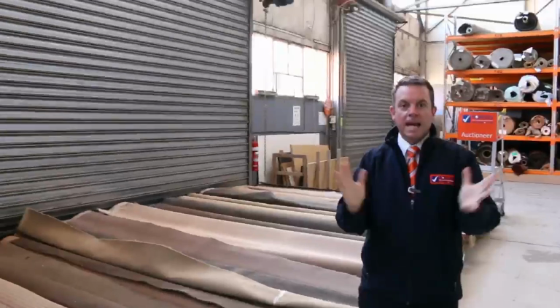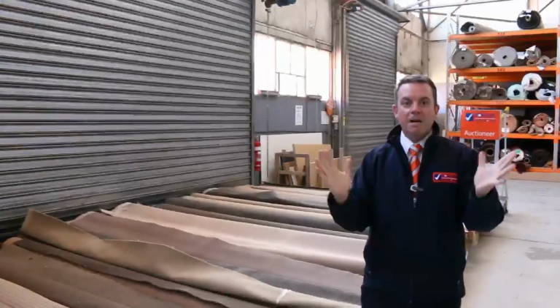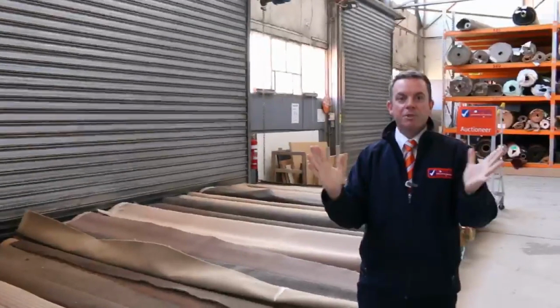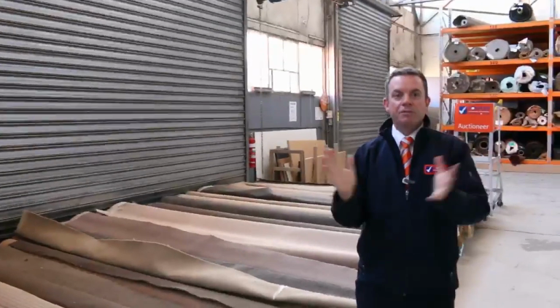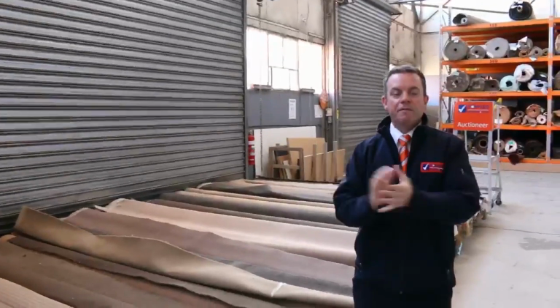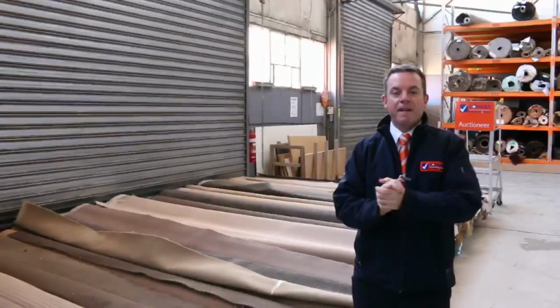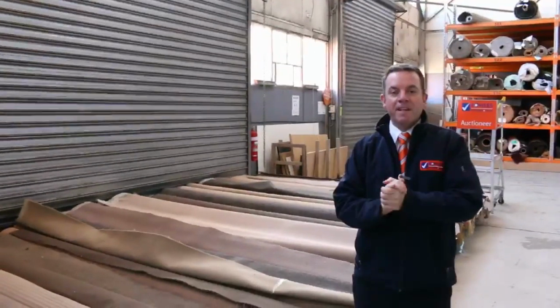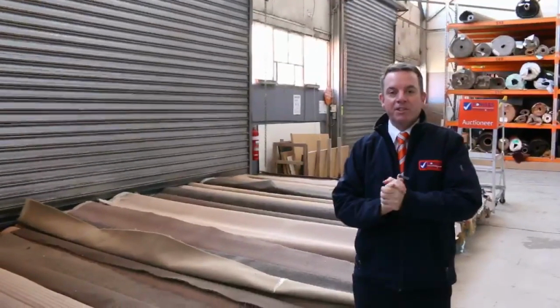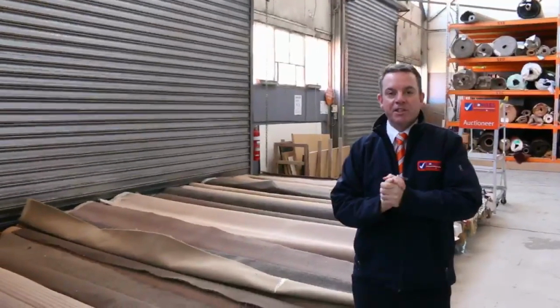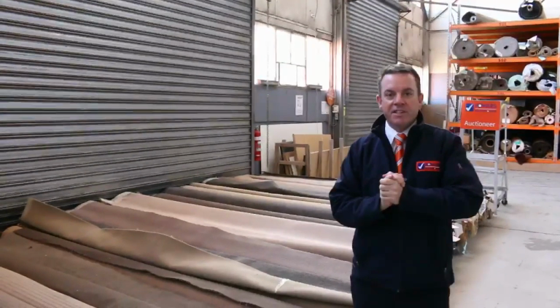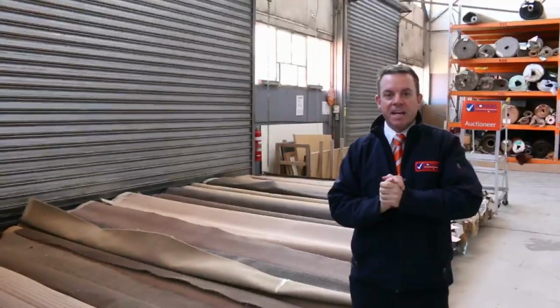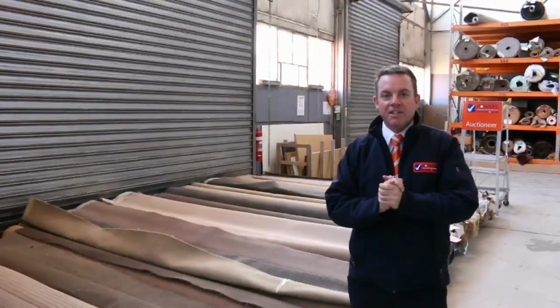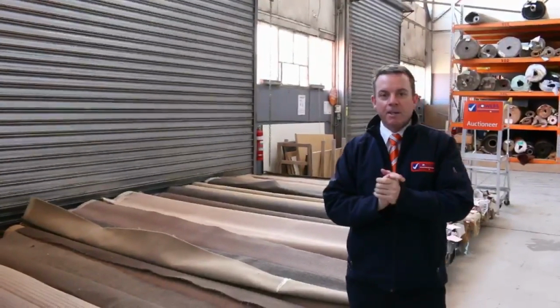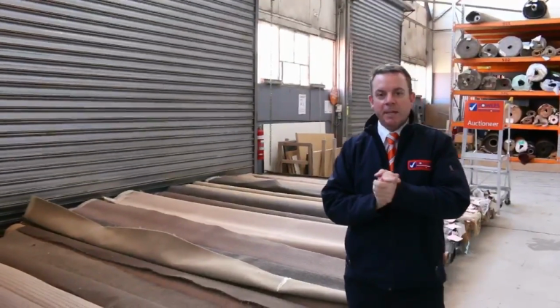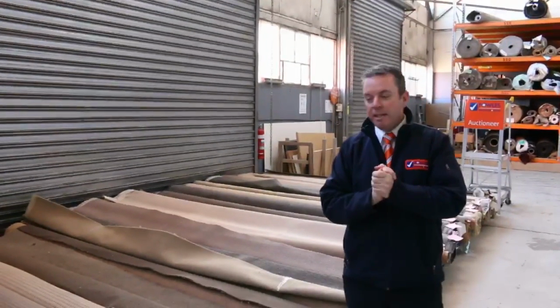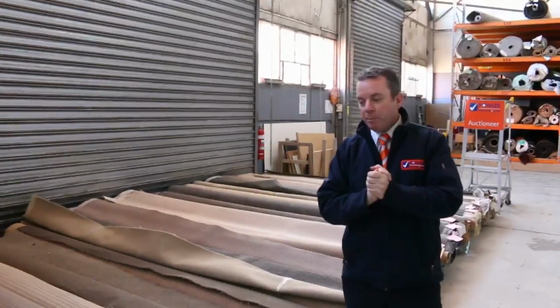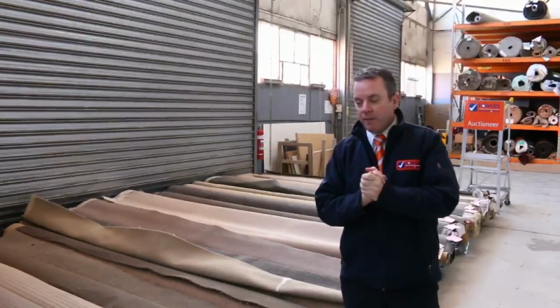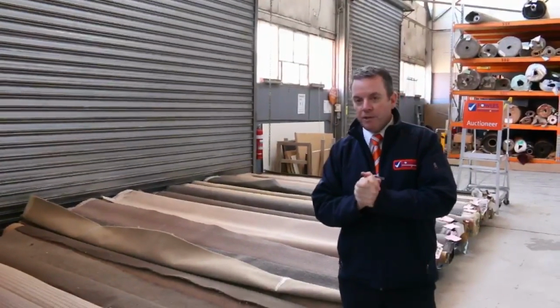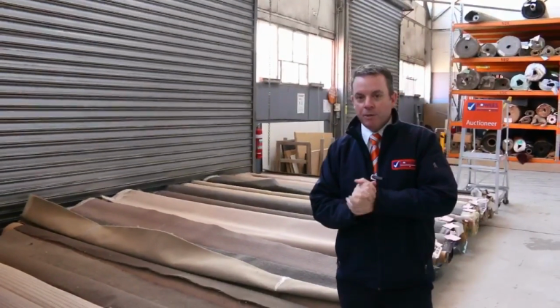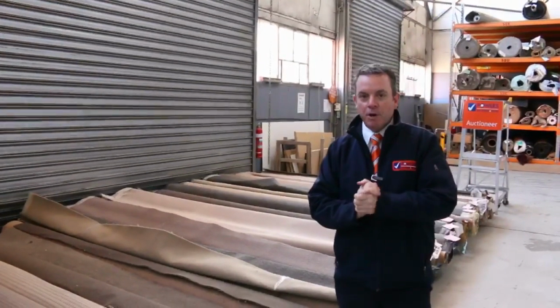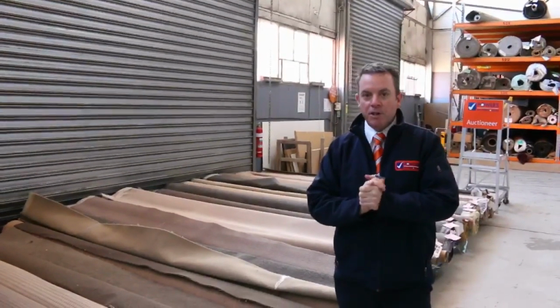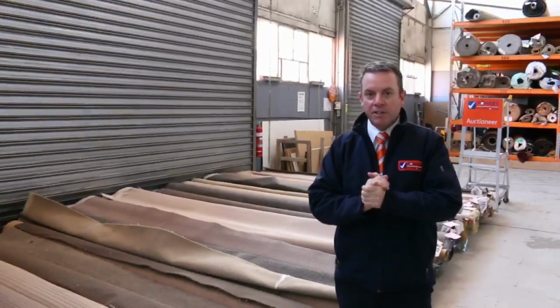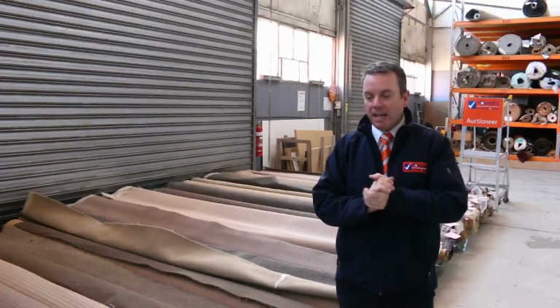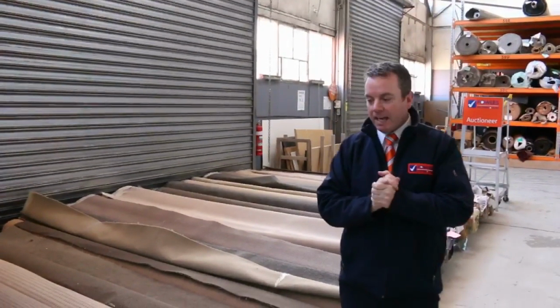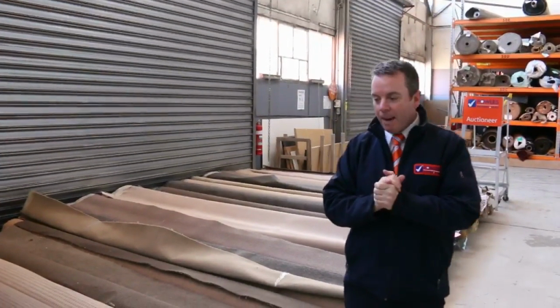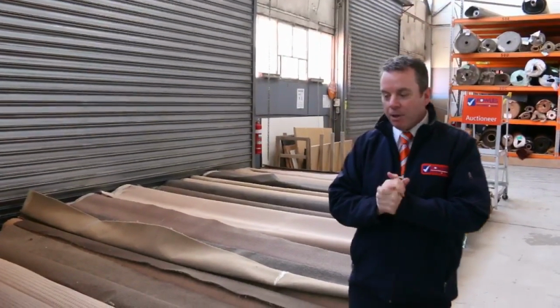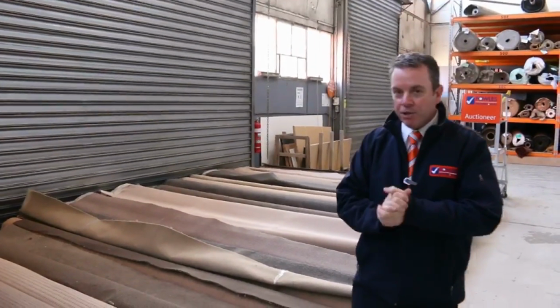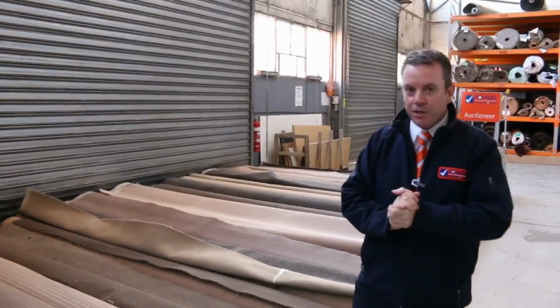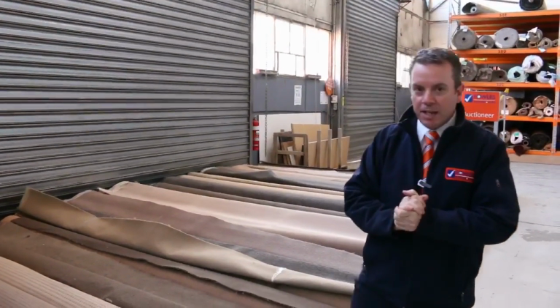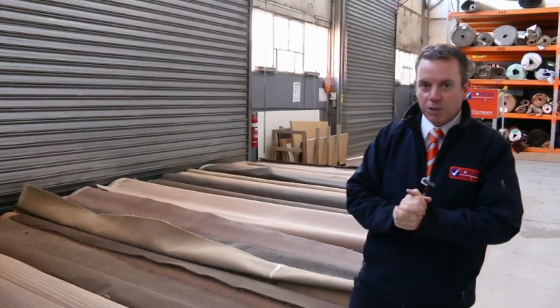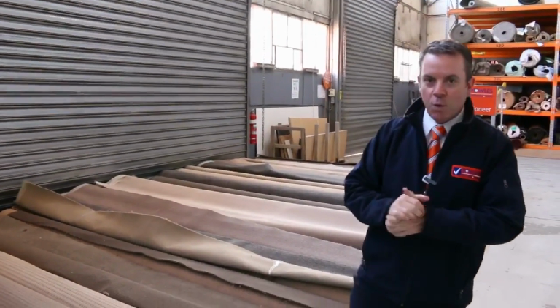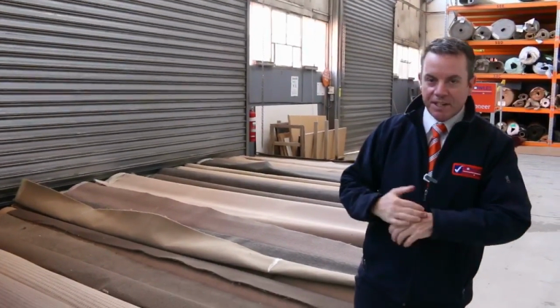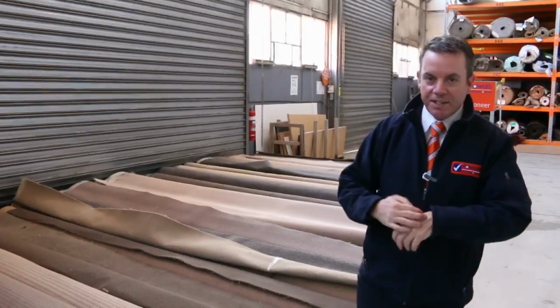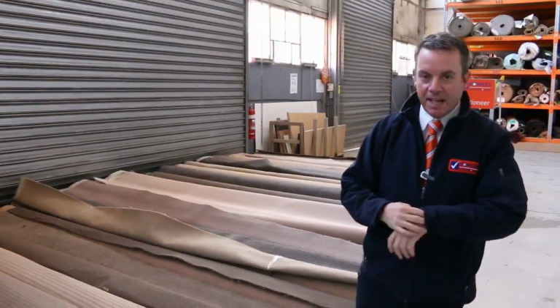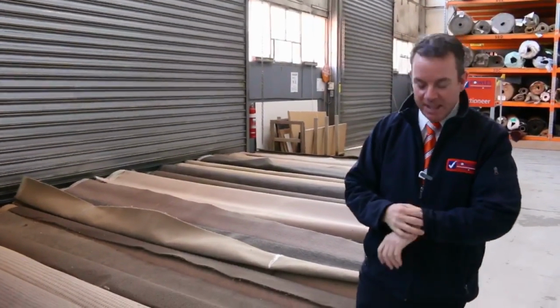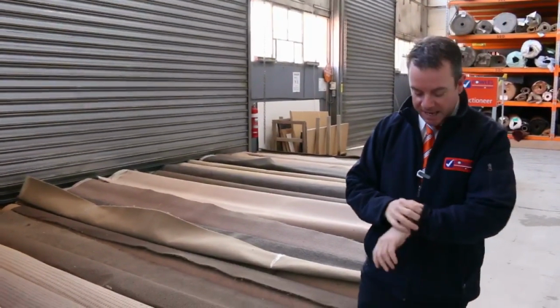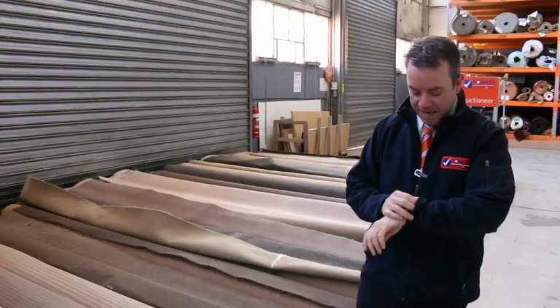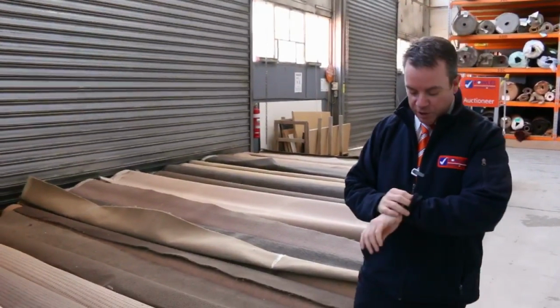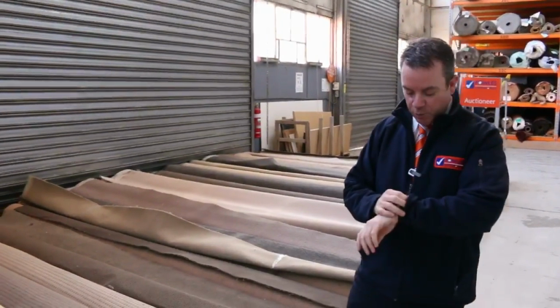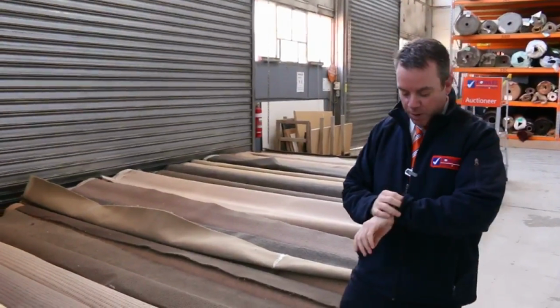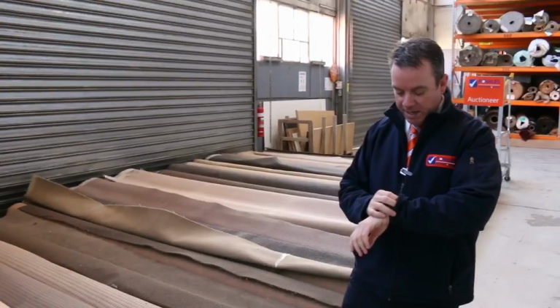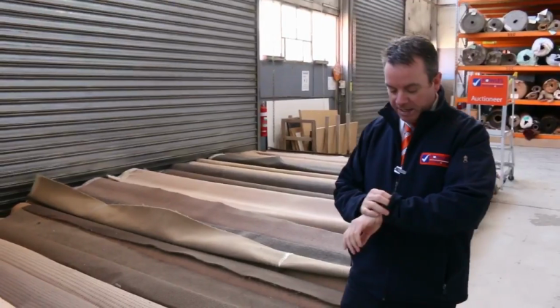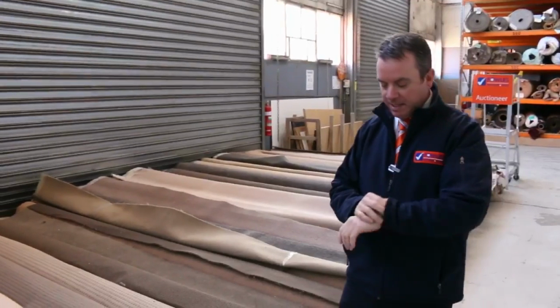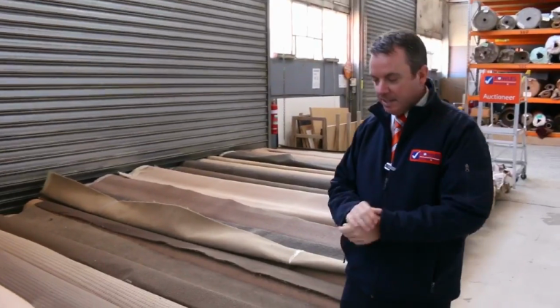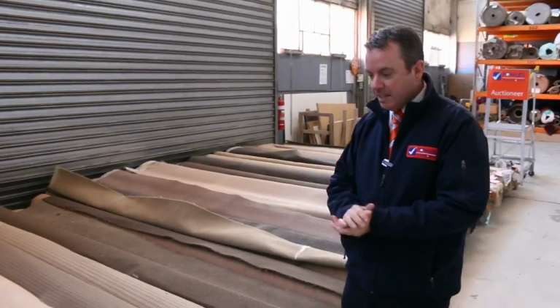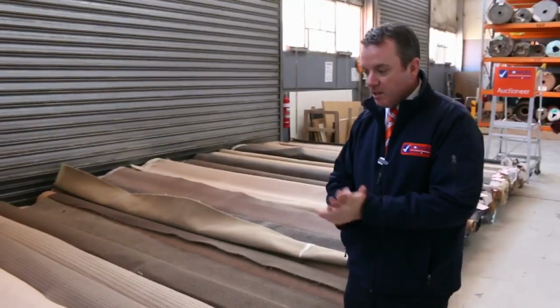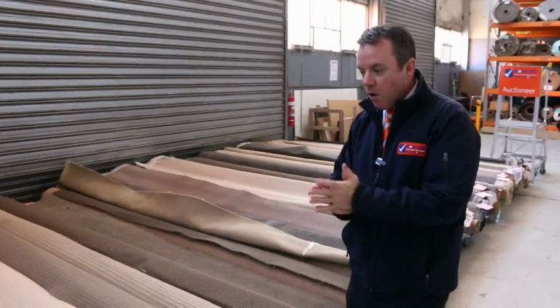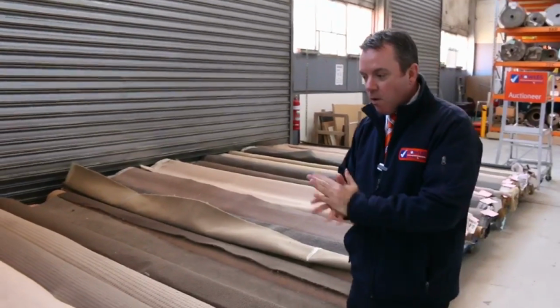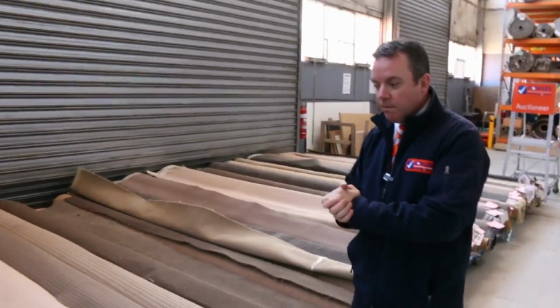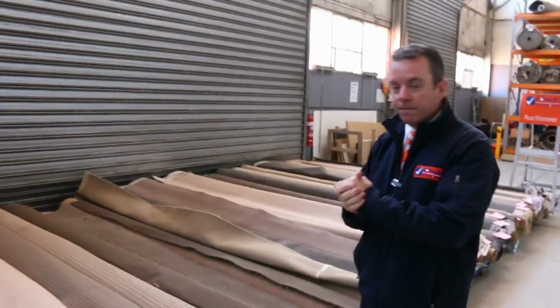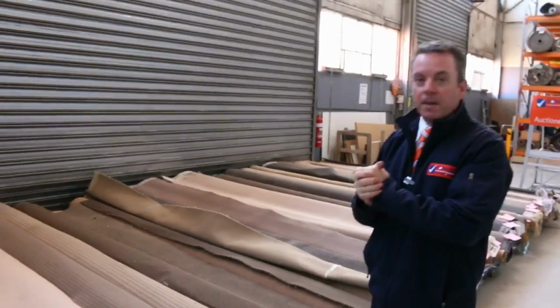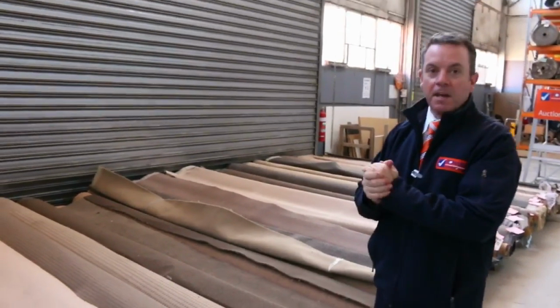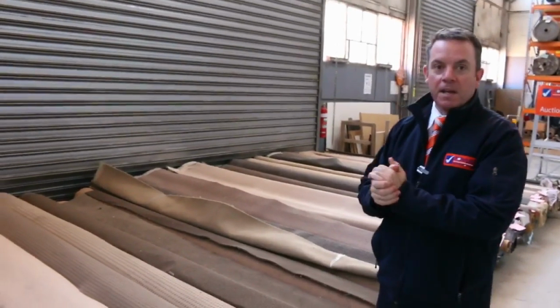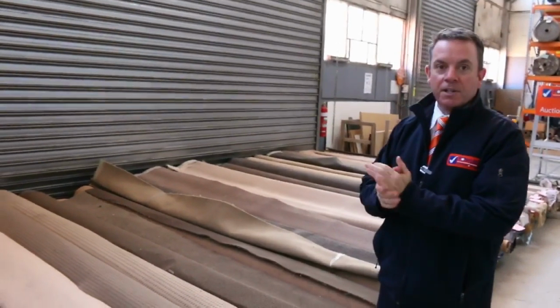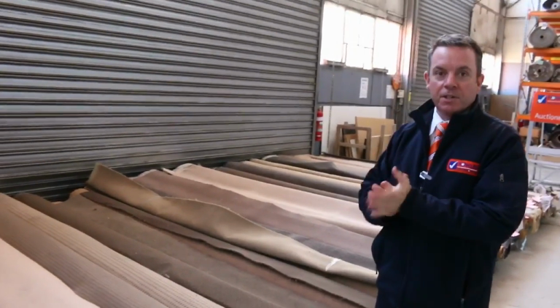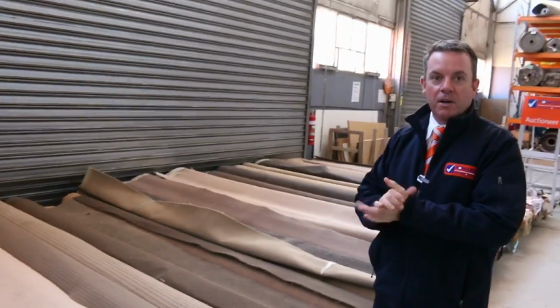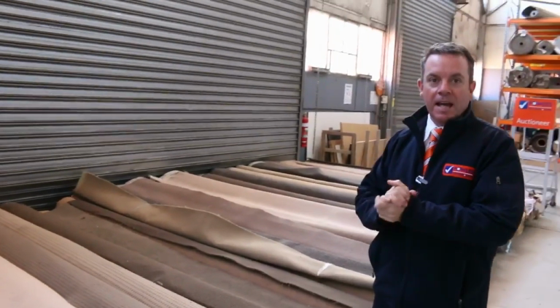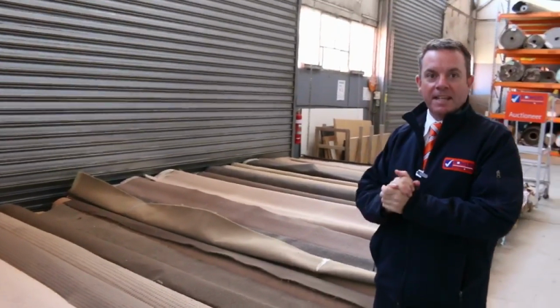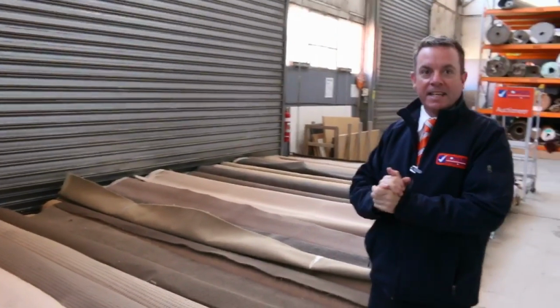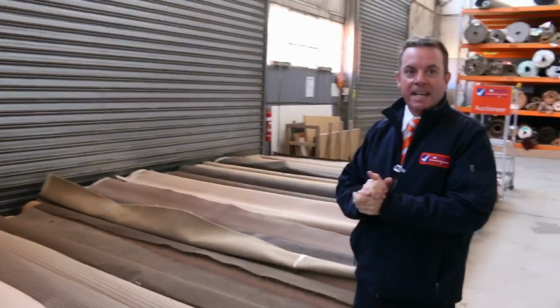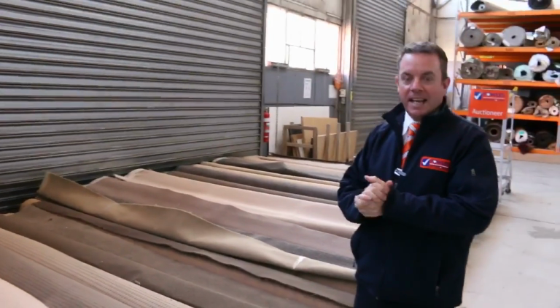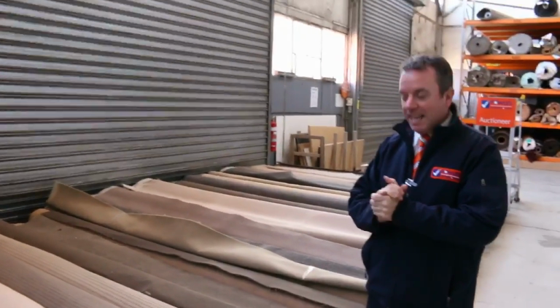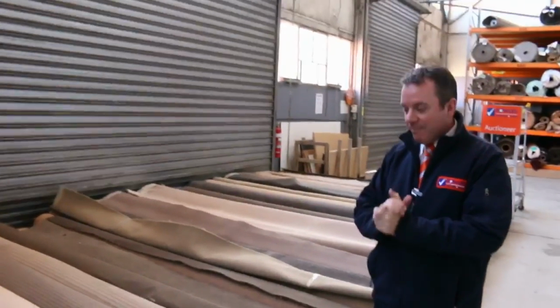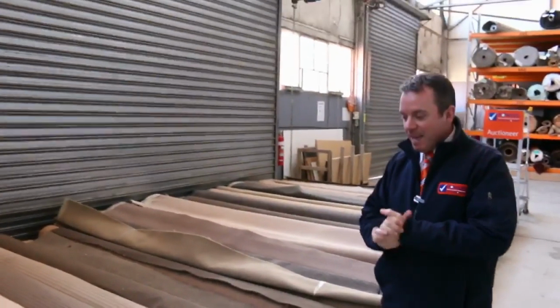G'day, I'm John from Fowl's Auction Sales and I'm here to preview tomorrow's carpet auction. It's Wednesday the 26th of July at 10am.